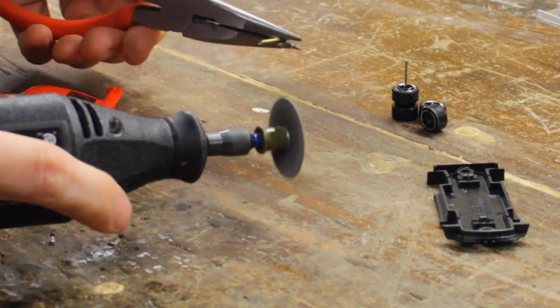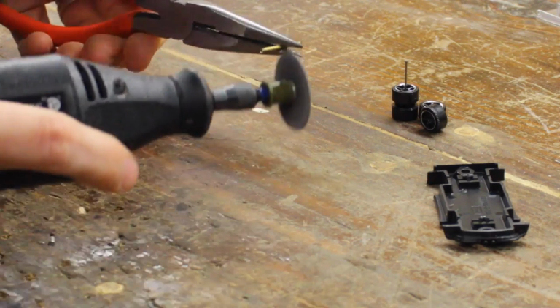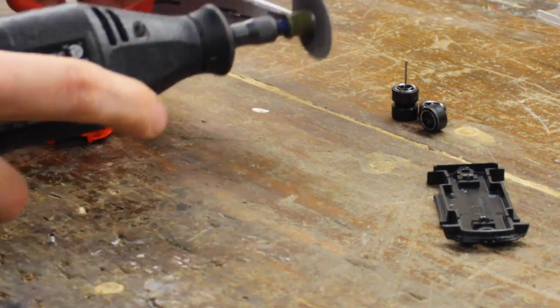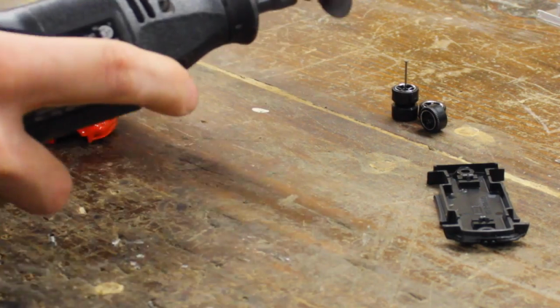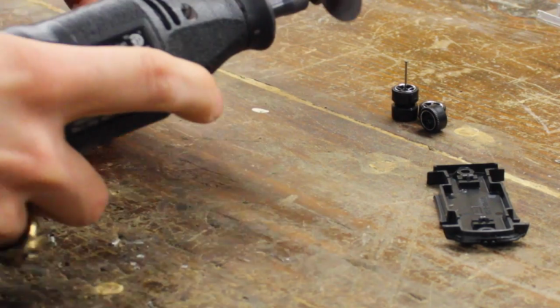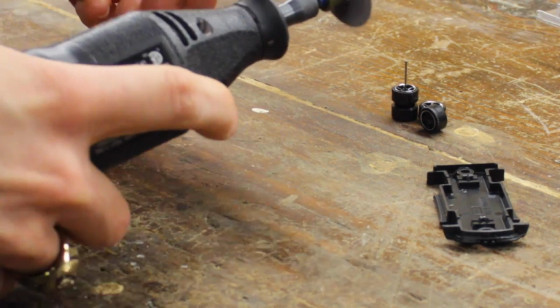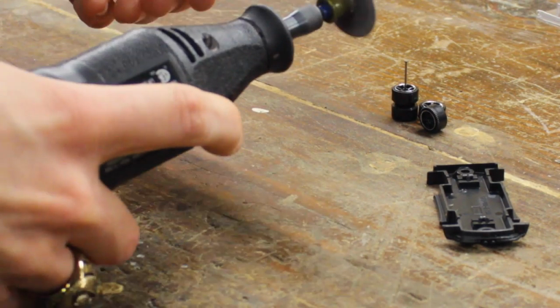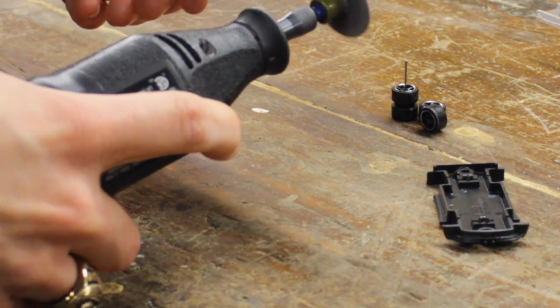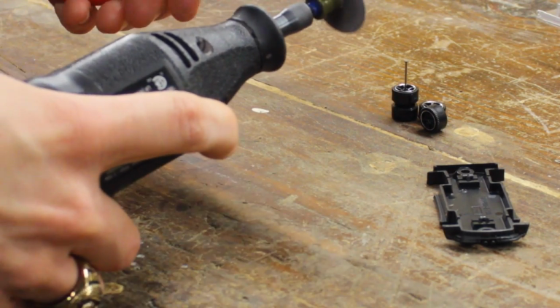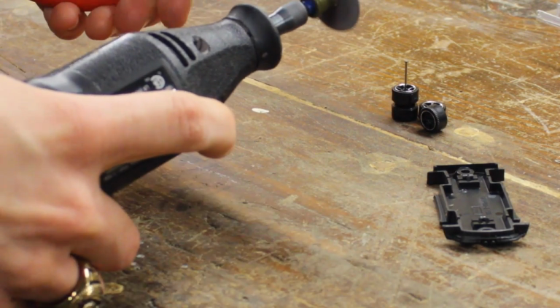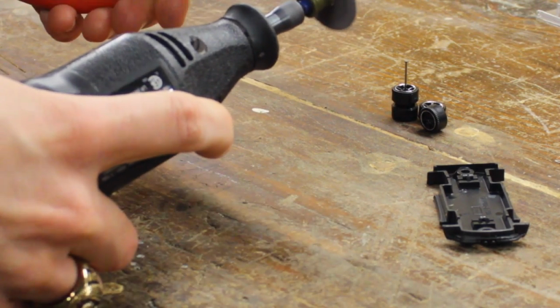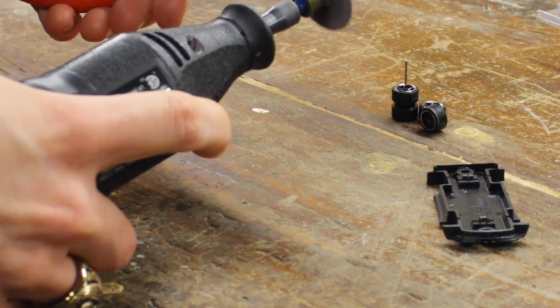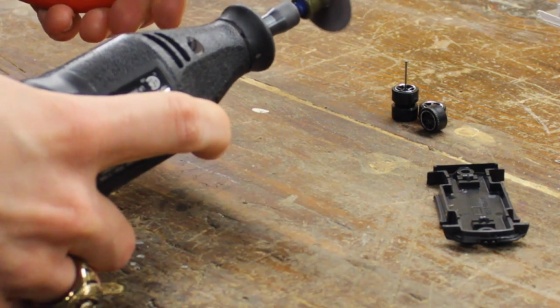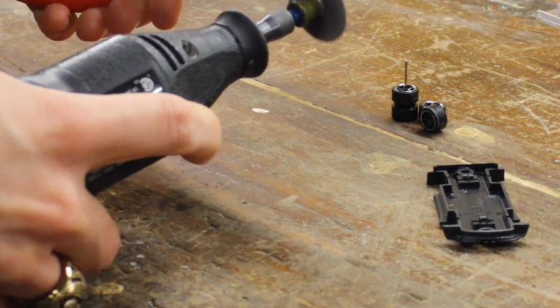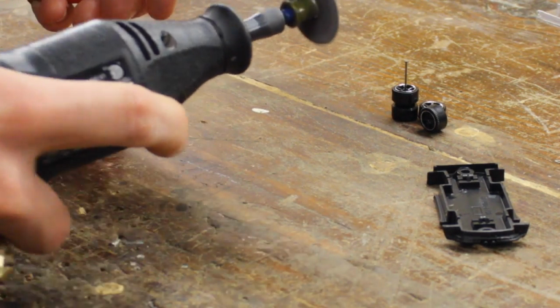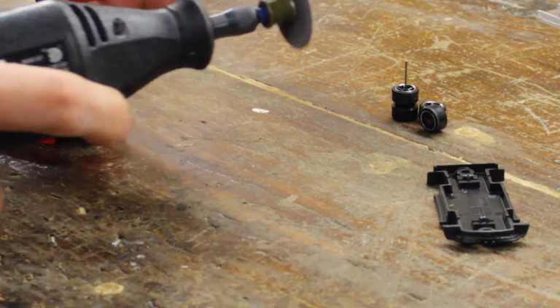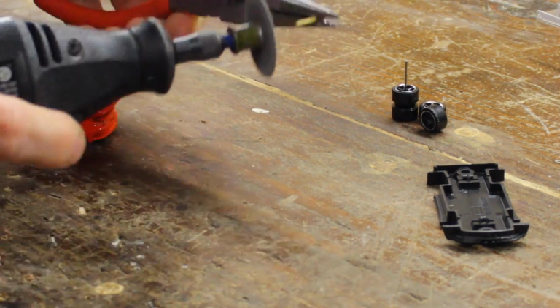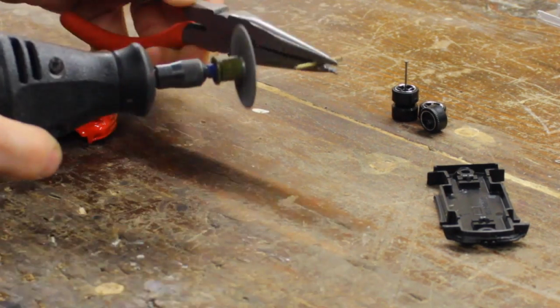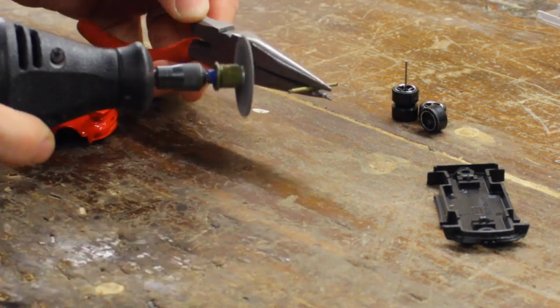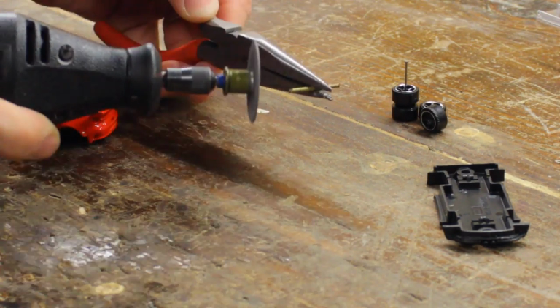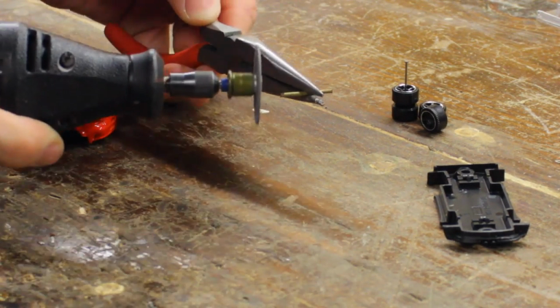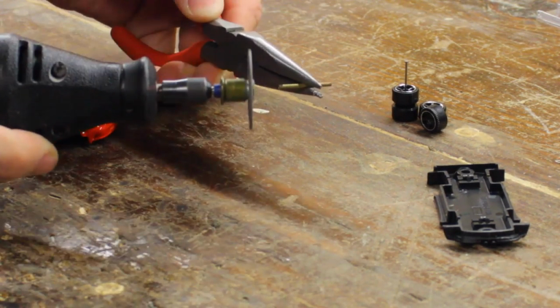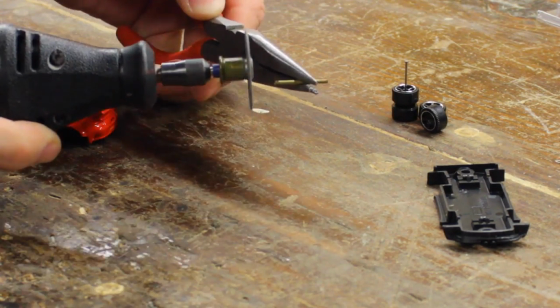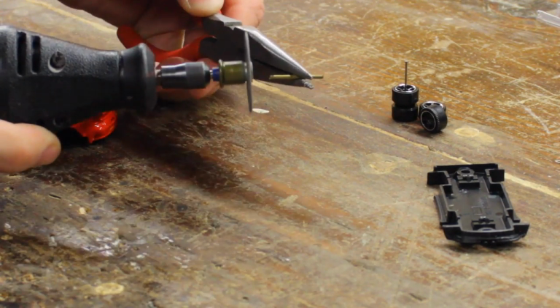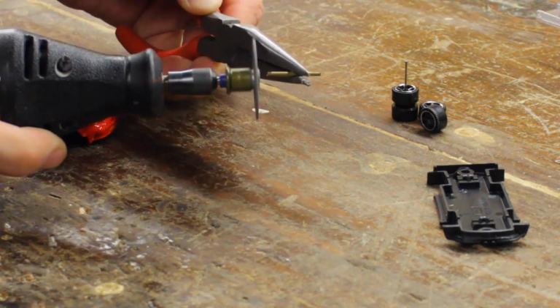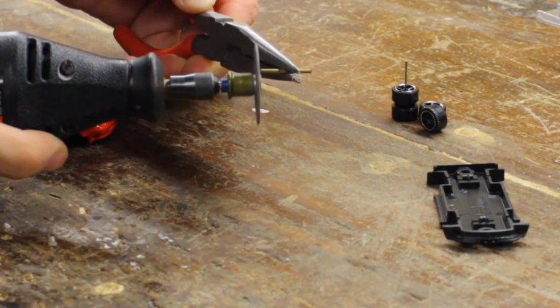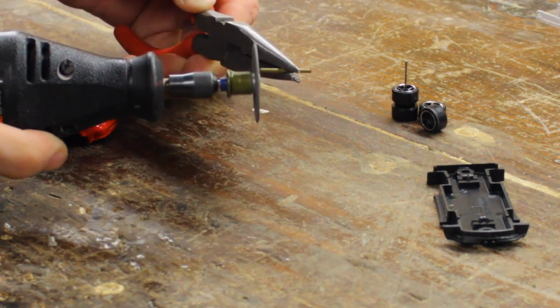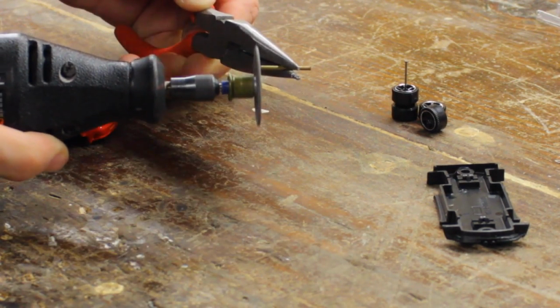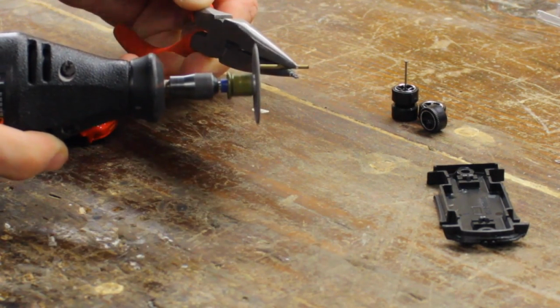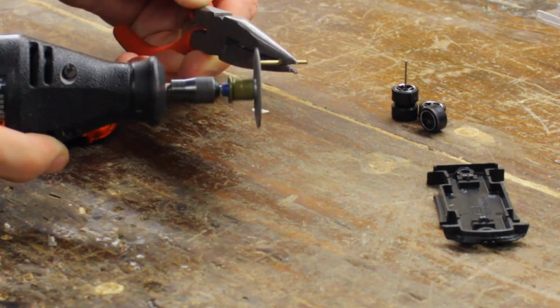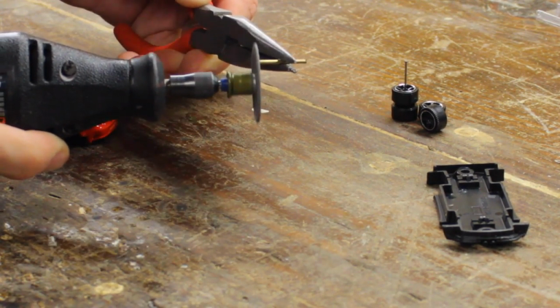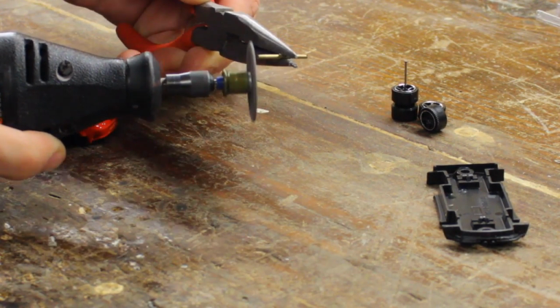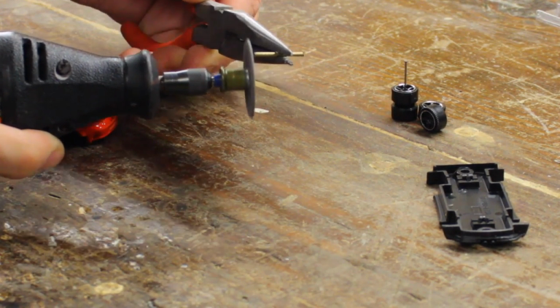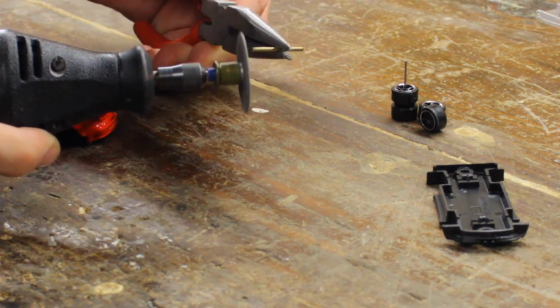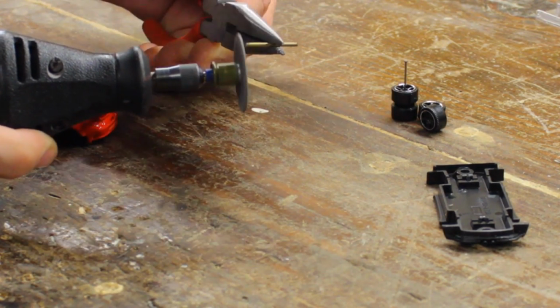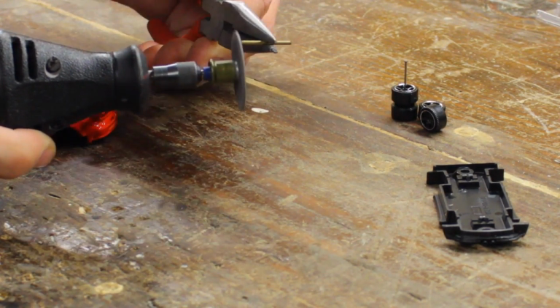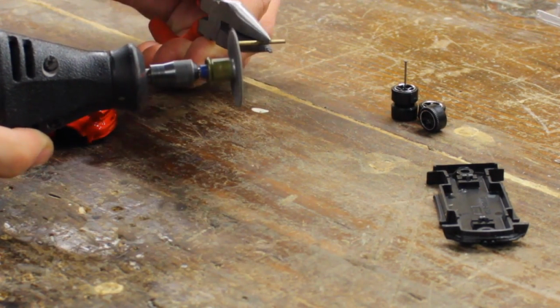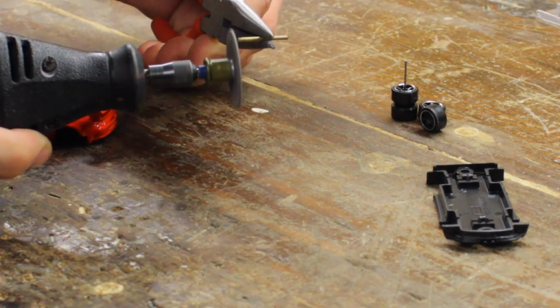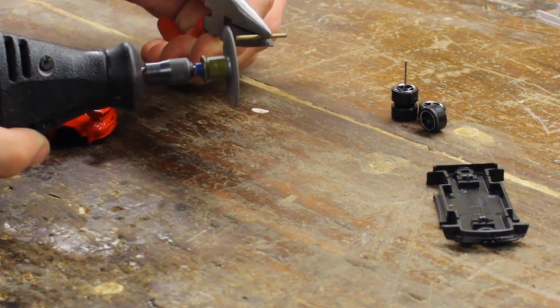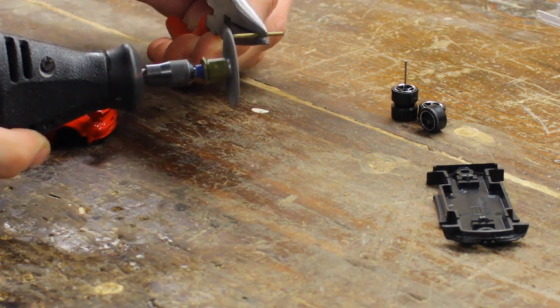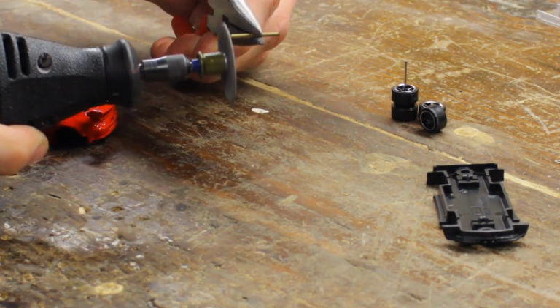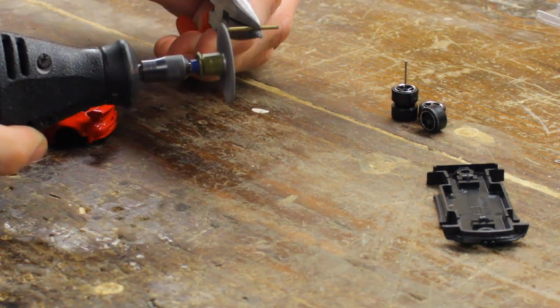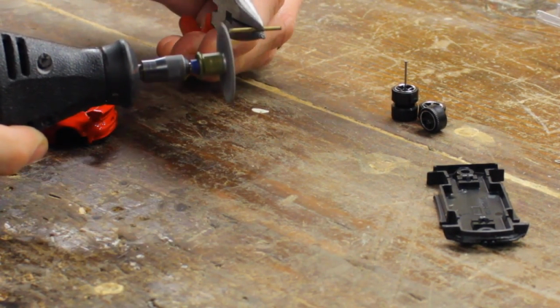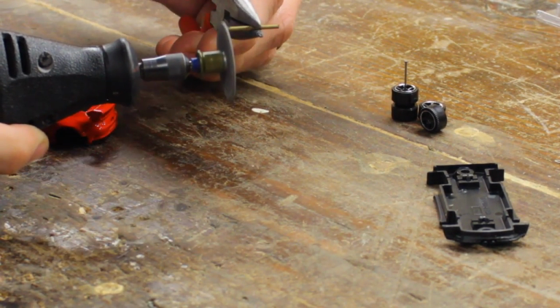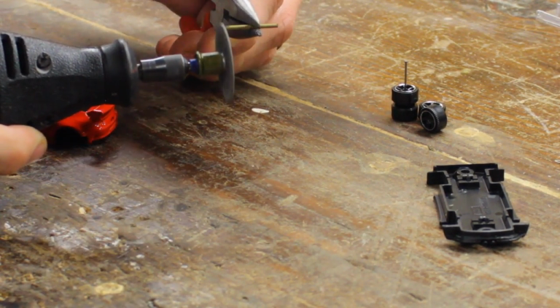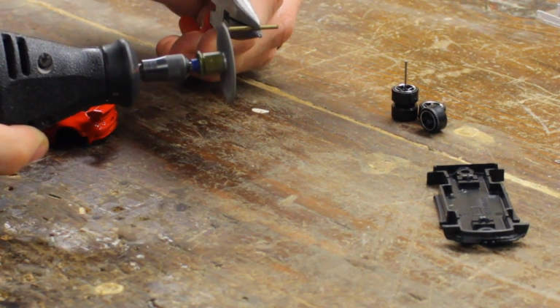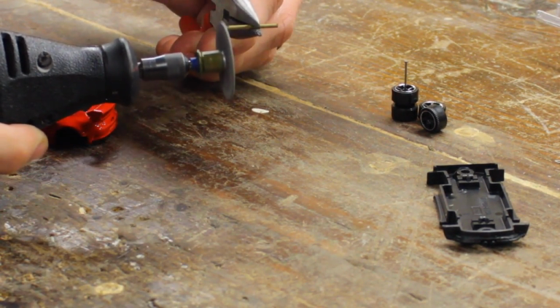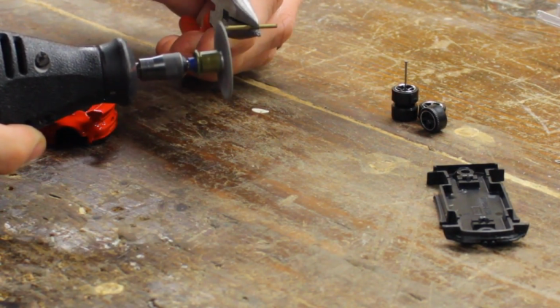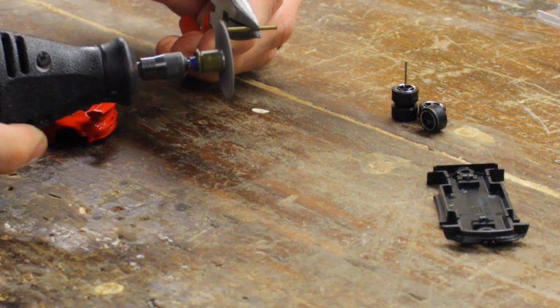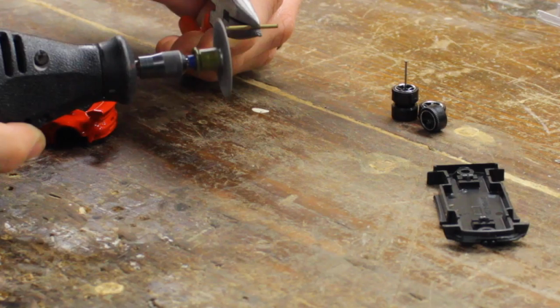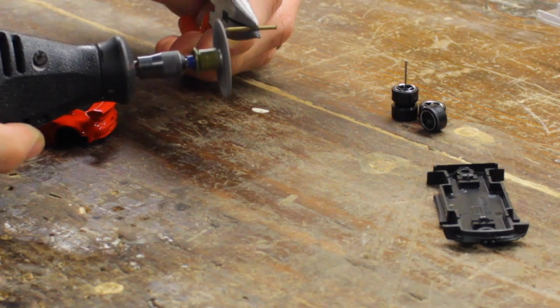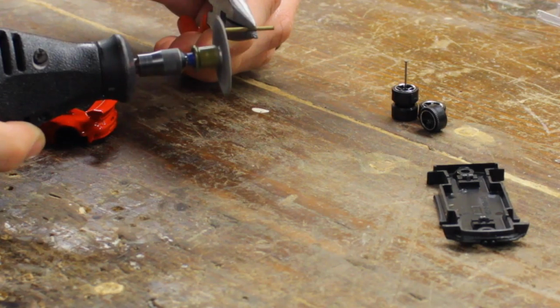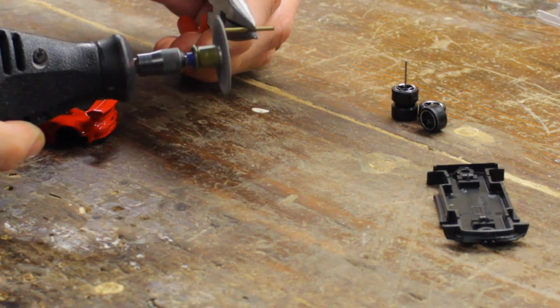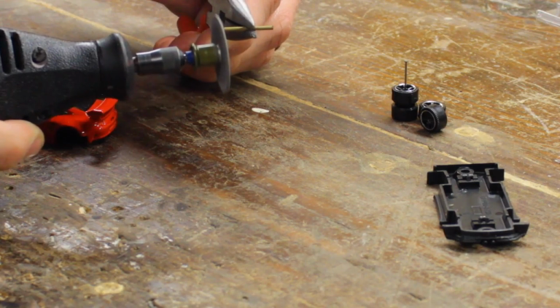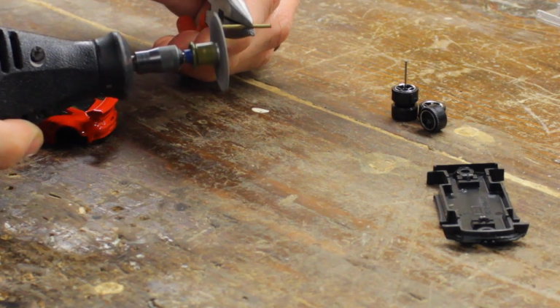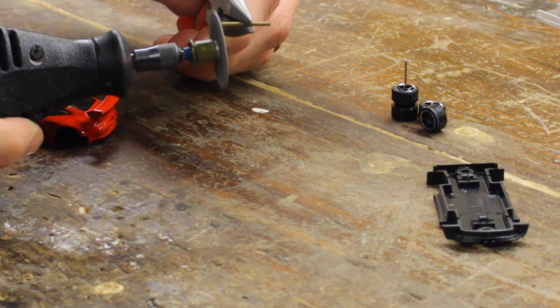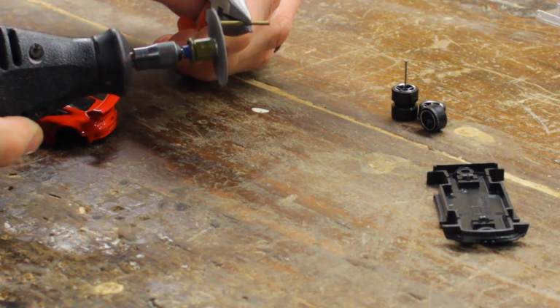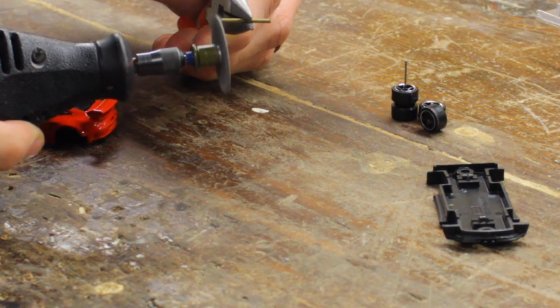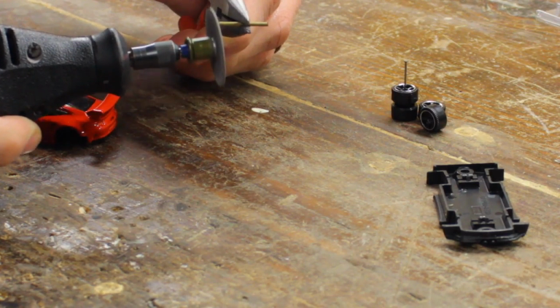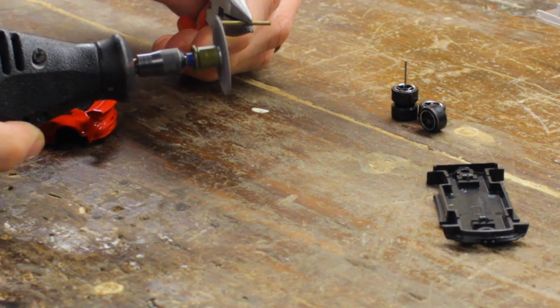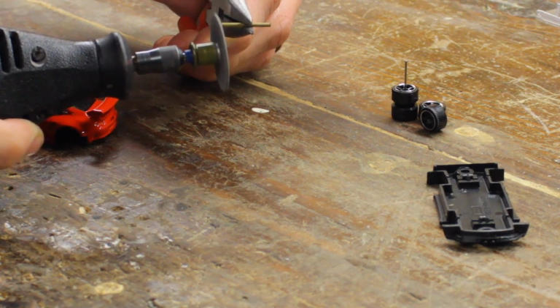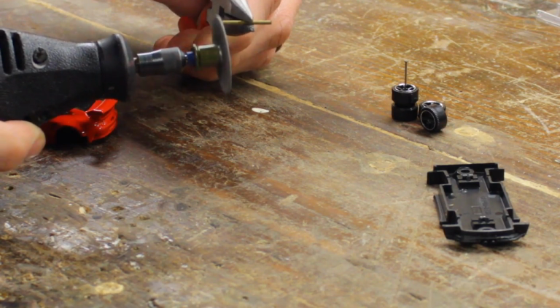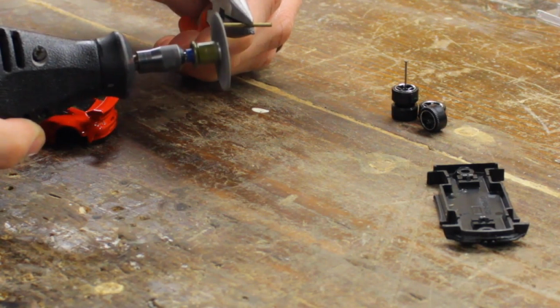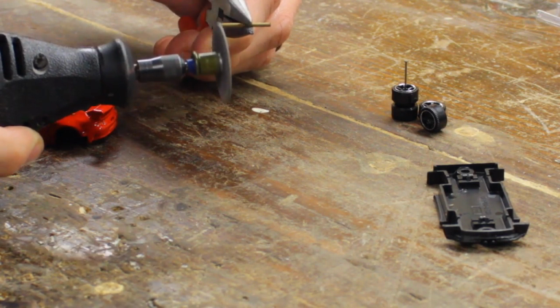After you've got your tube cut, you may need to take your Dremel and rub it up against the blade just to kind of flatten where you just cut.